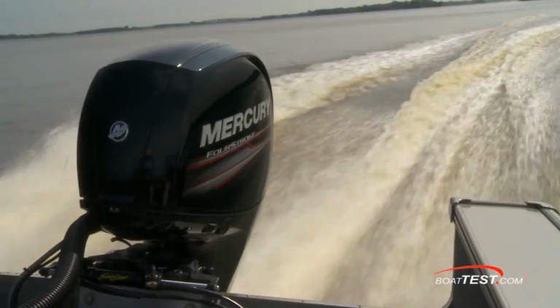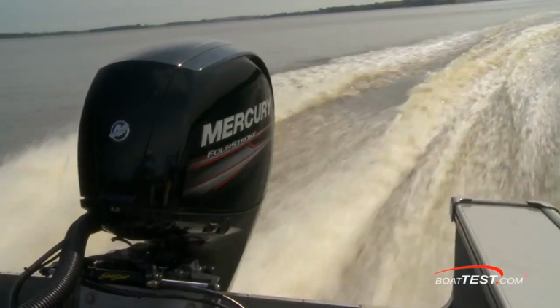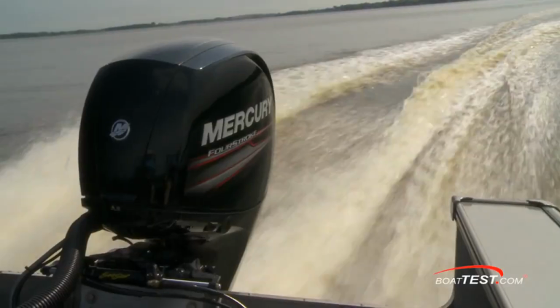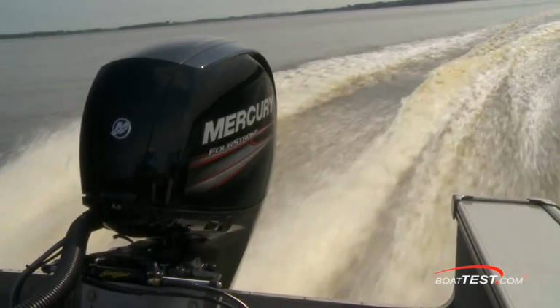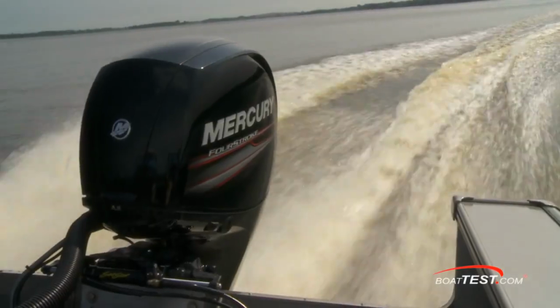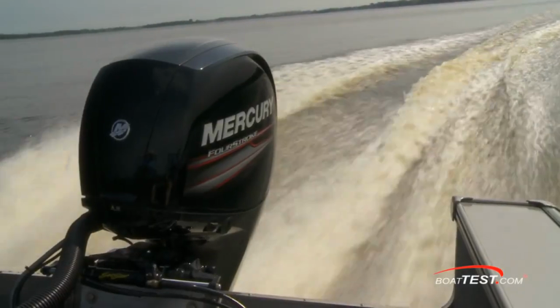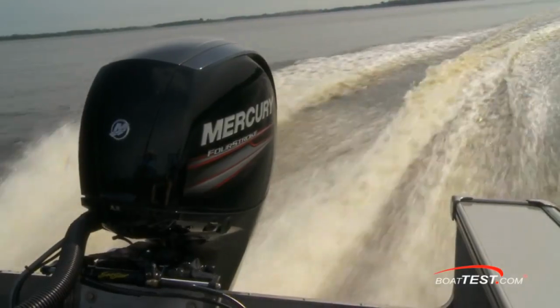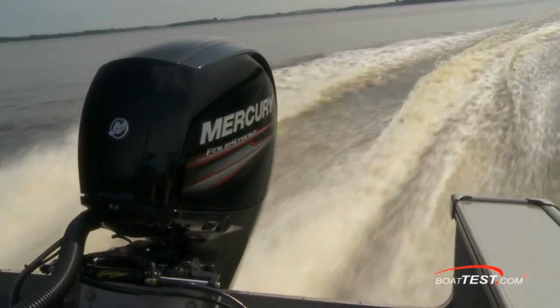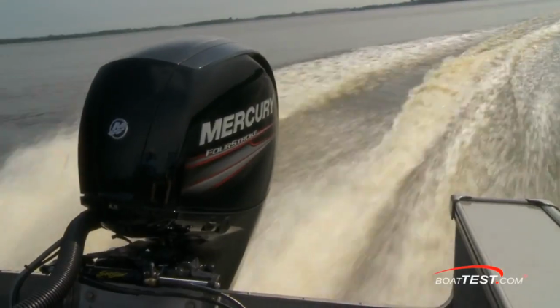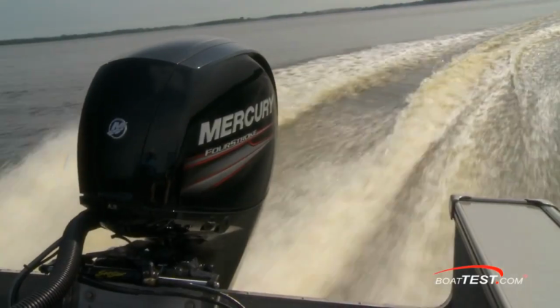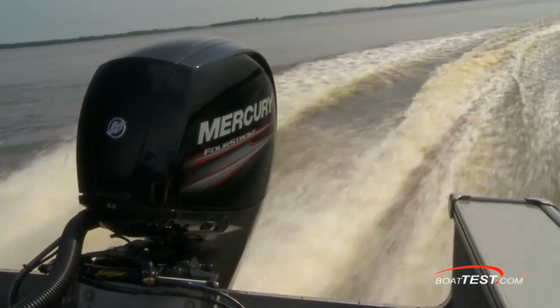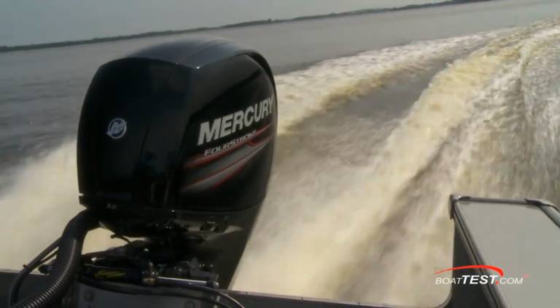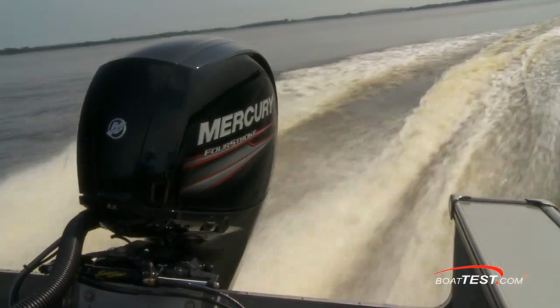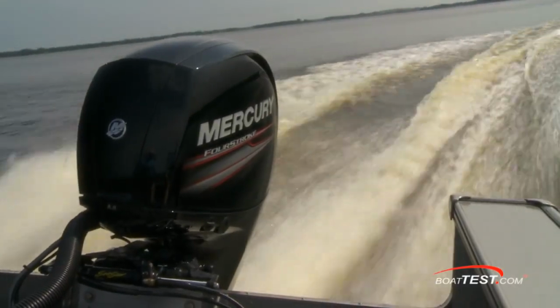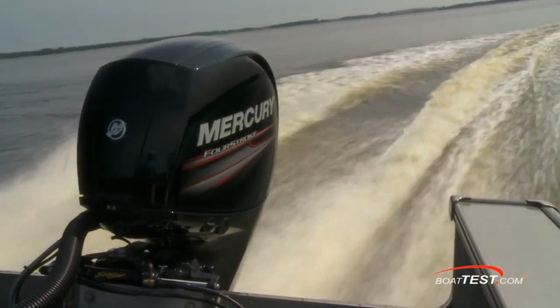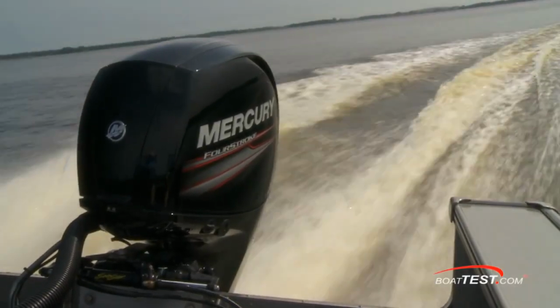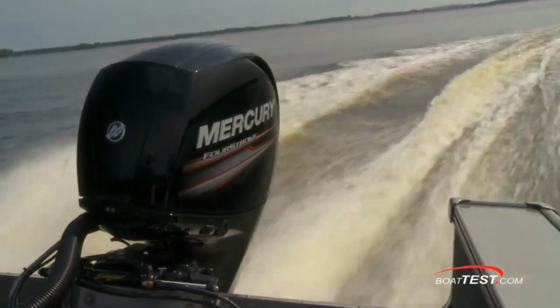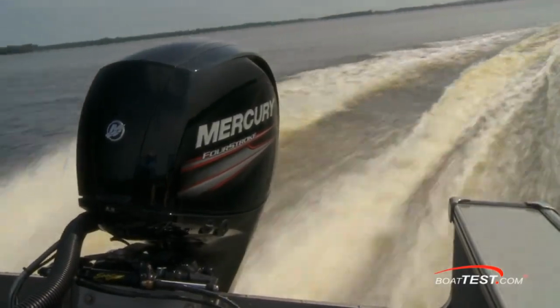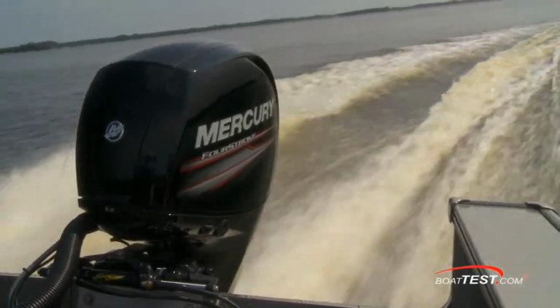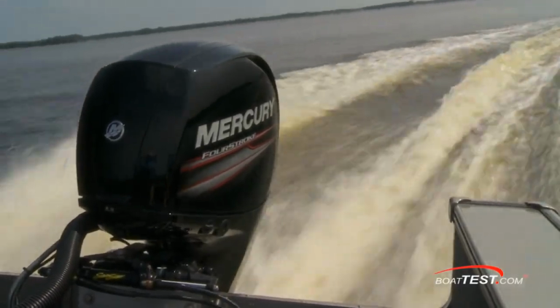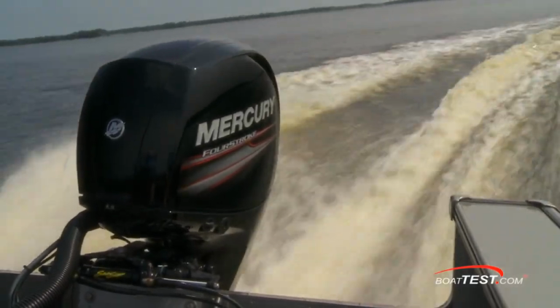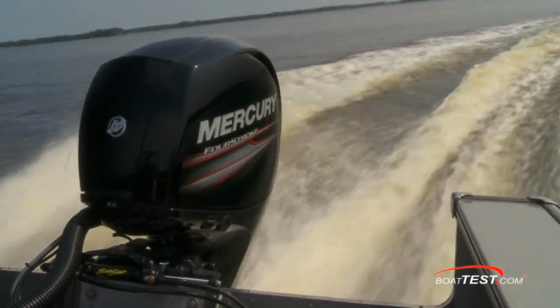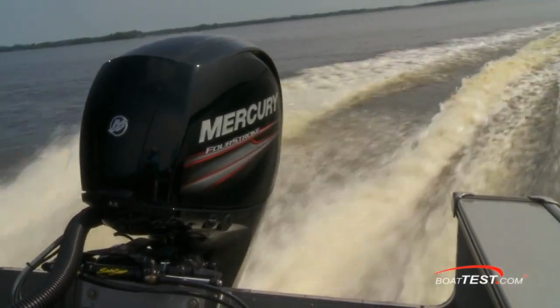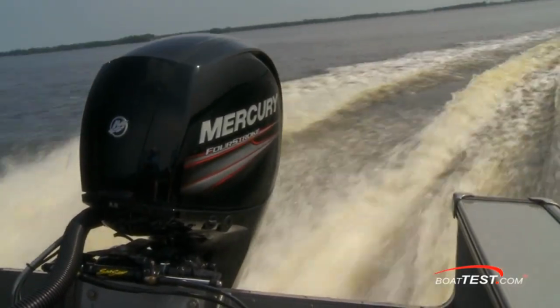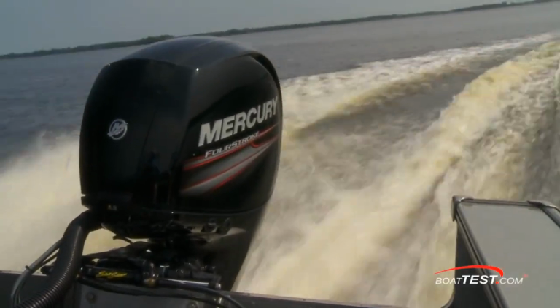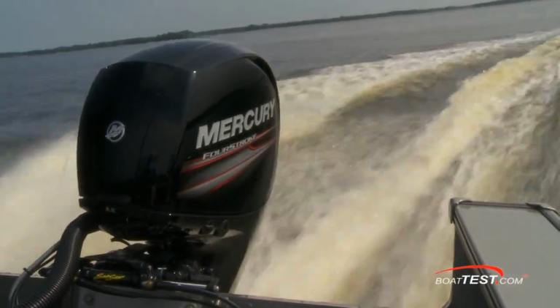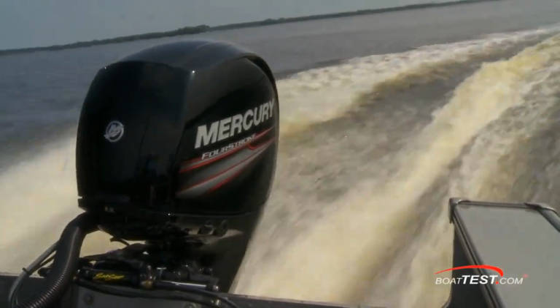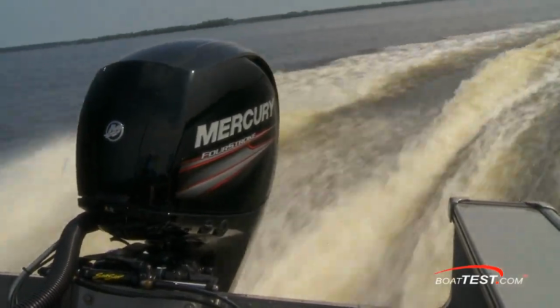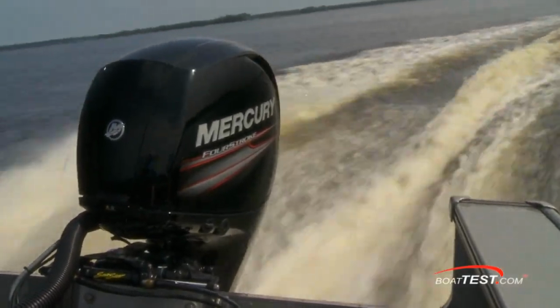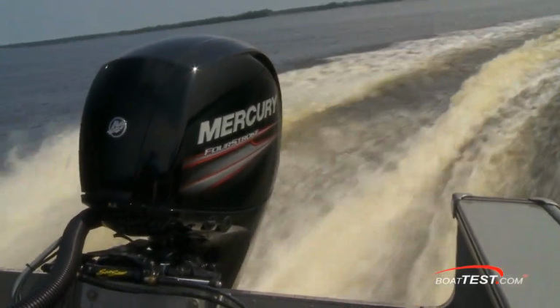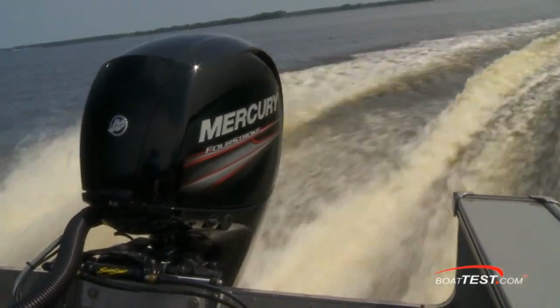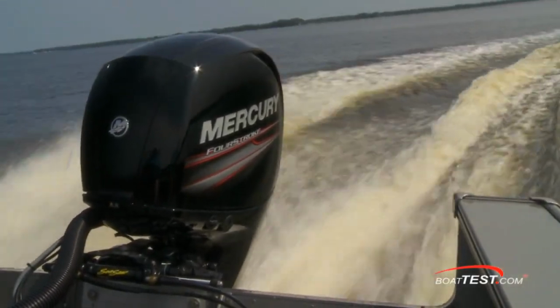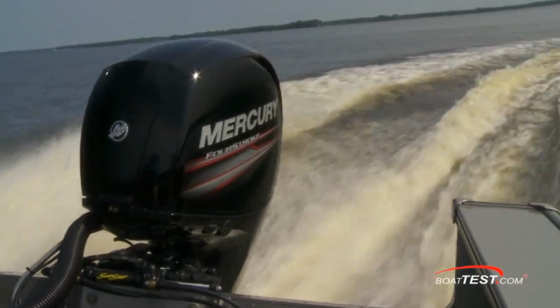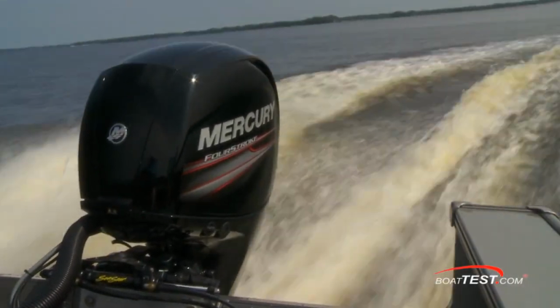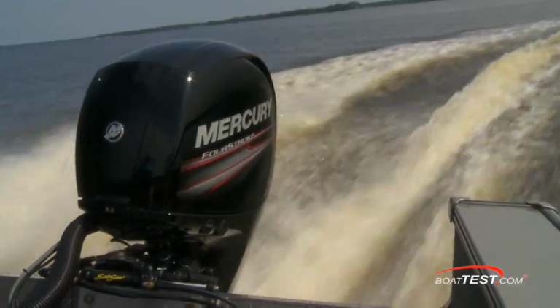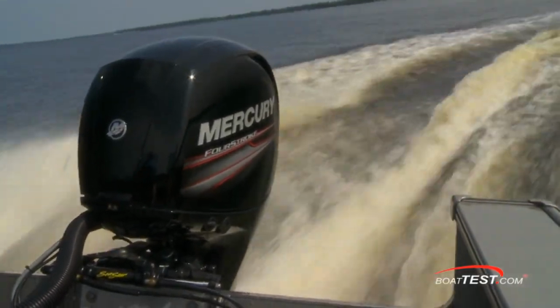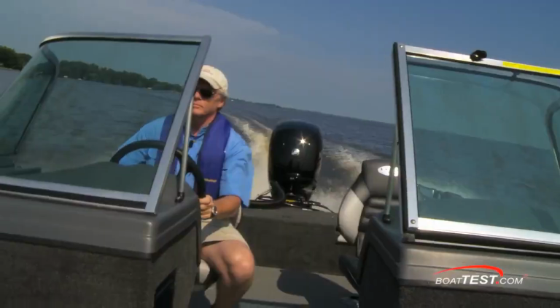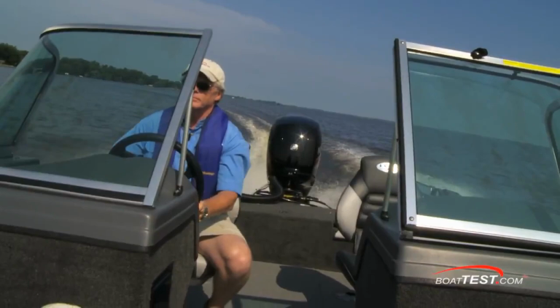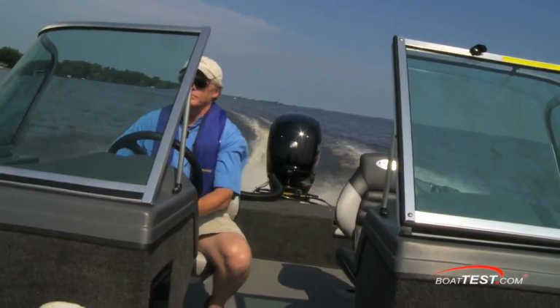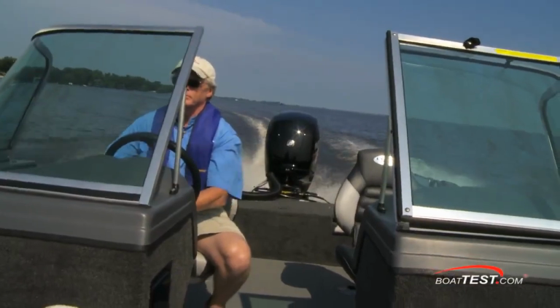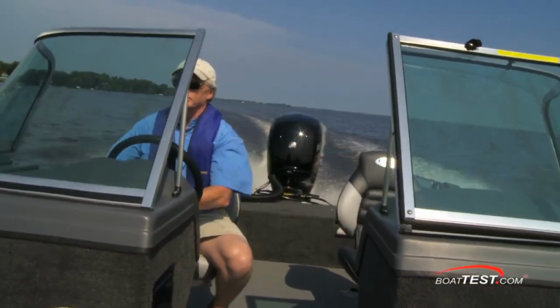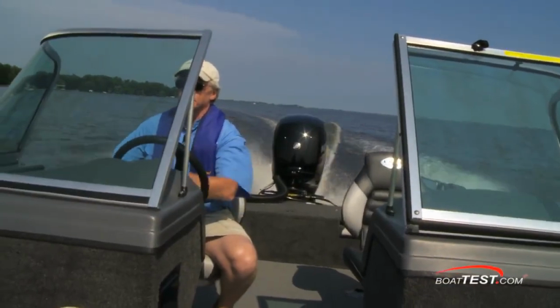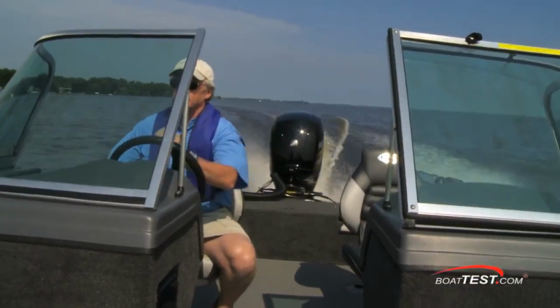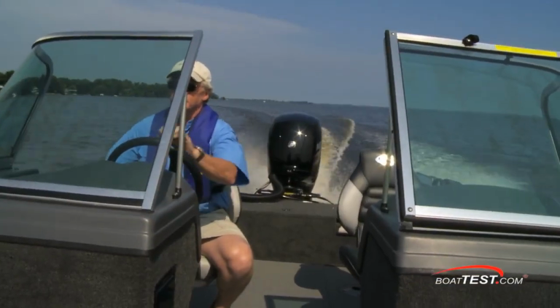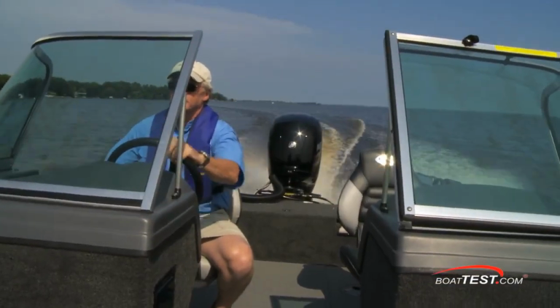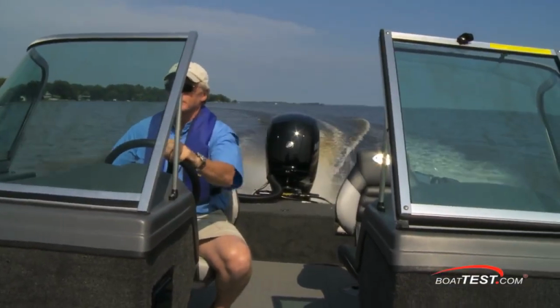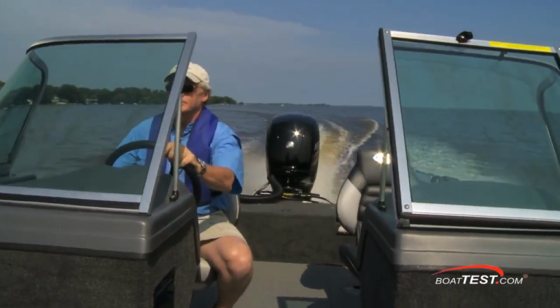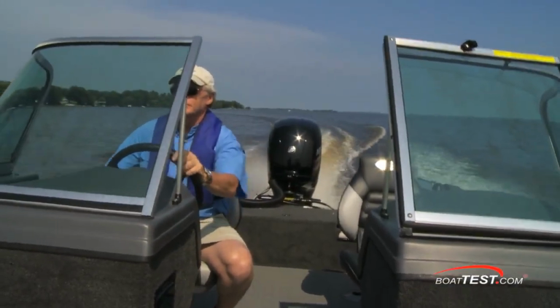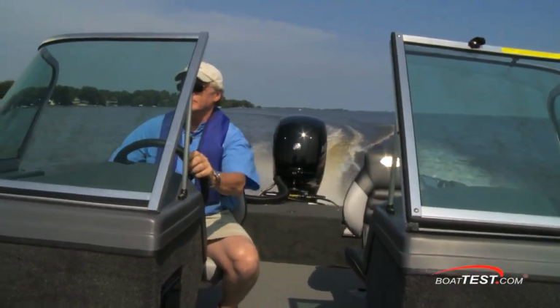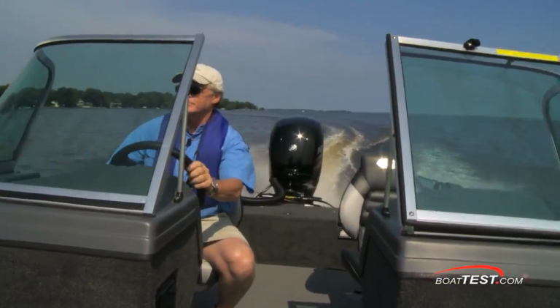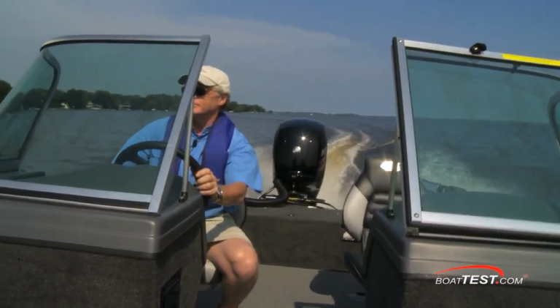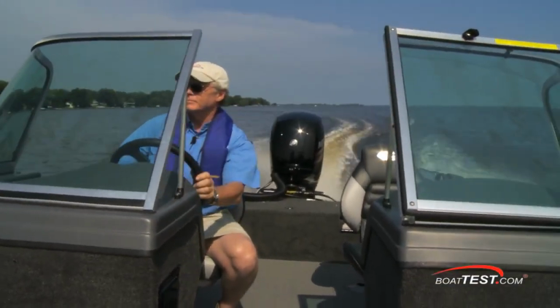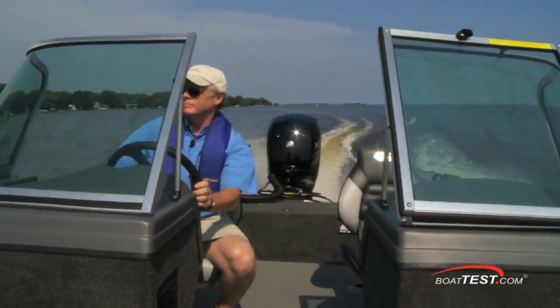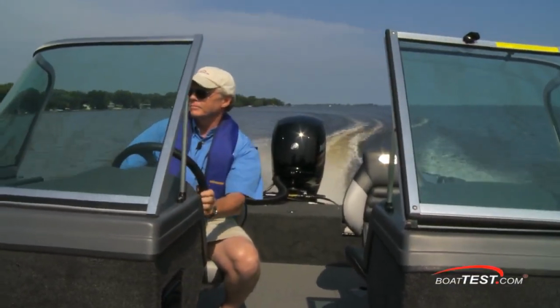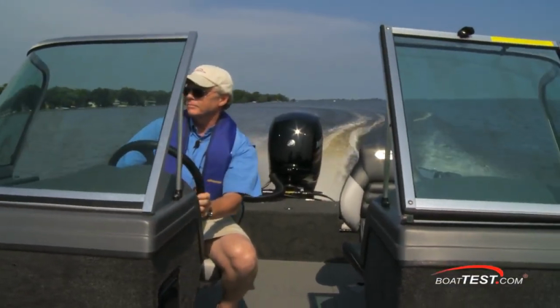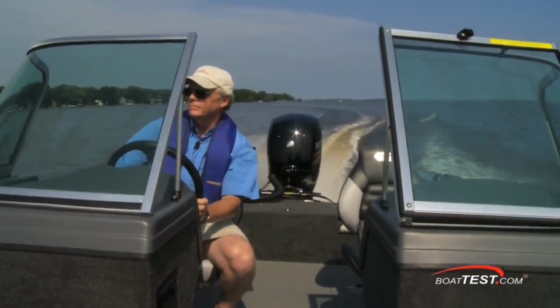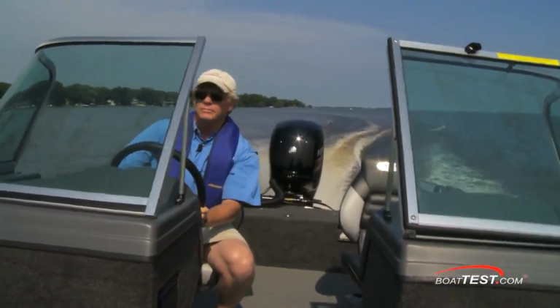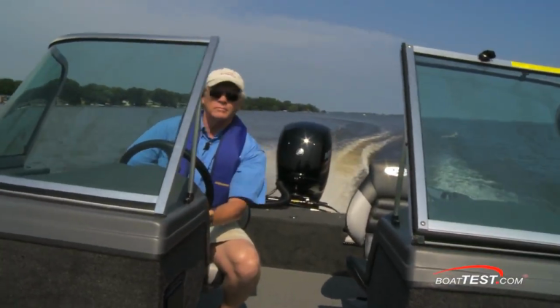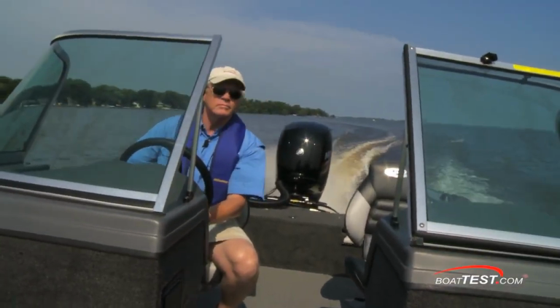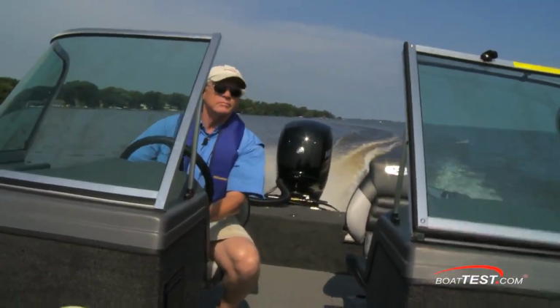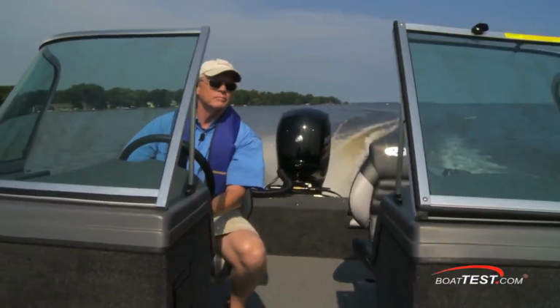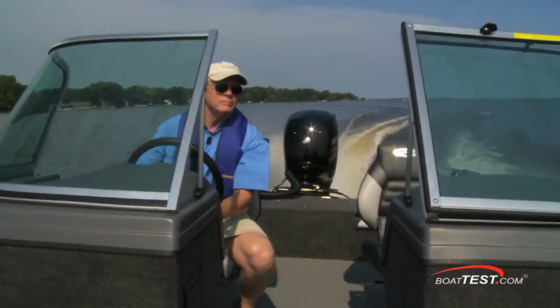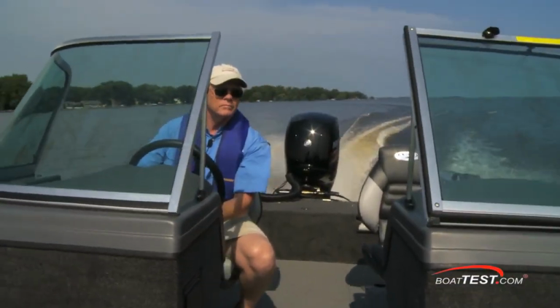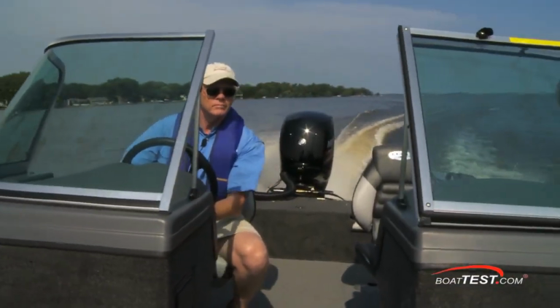And that's our full test and review of the new 150 four-stroke from Mercury. For BoatTest.com, I'm Captain Steve — we'll see you on the water.